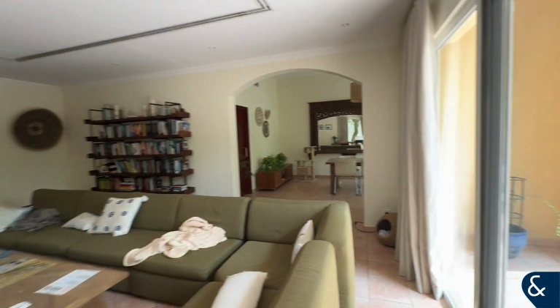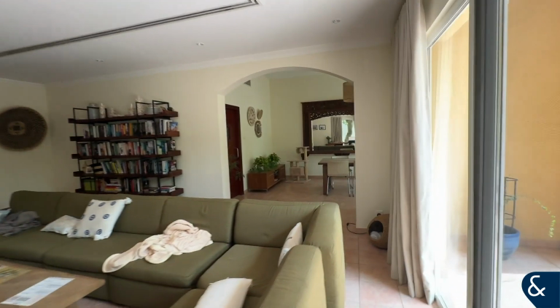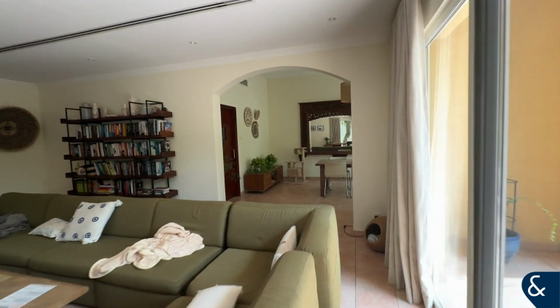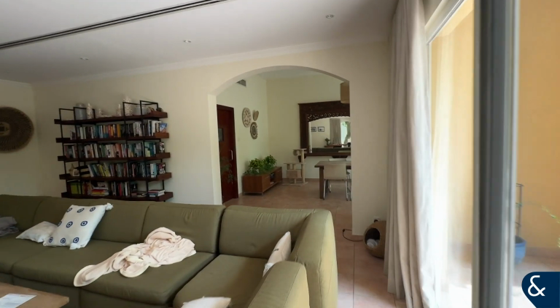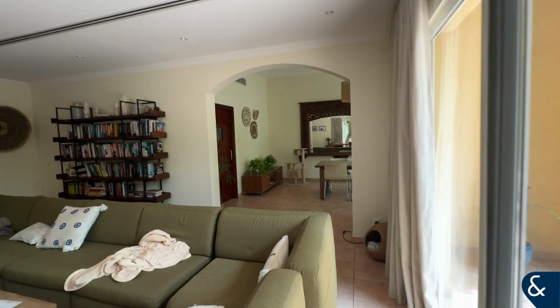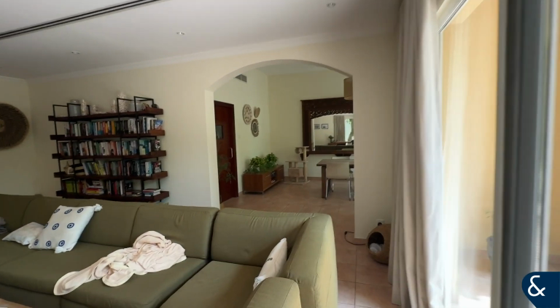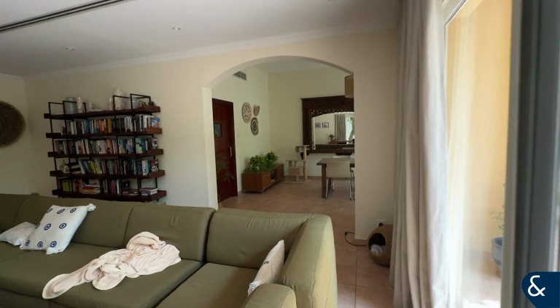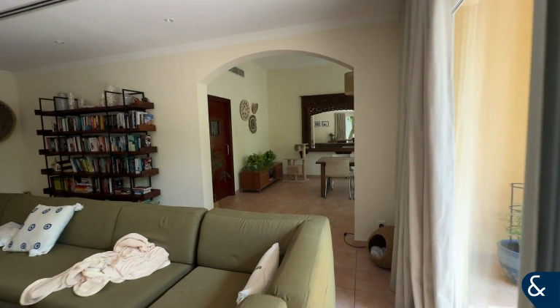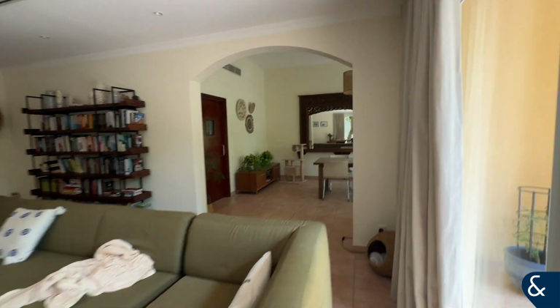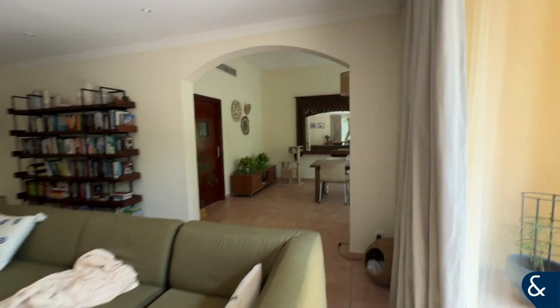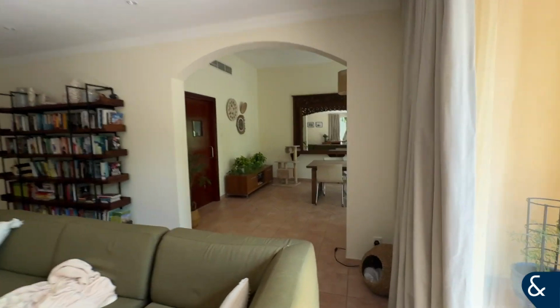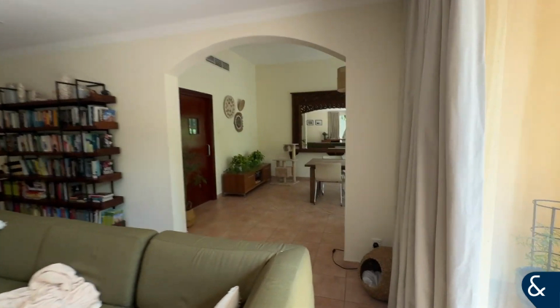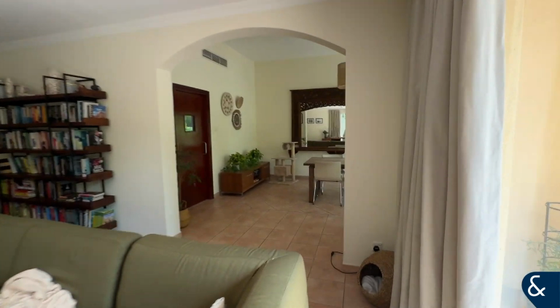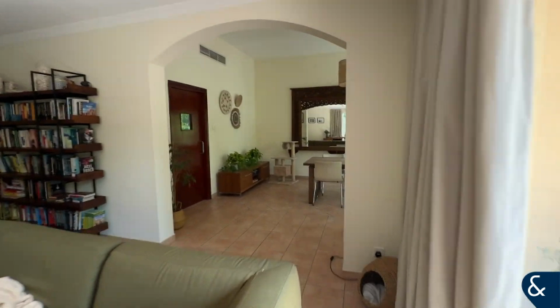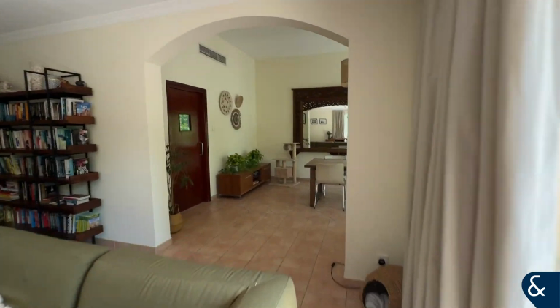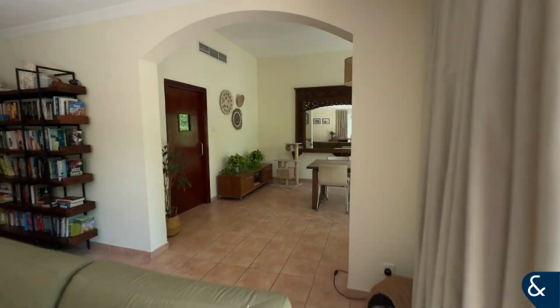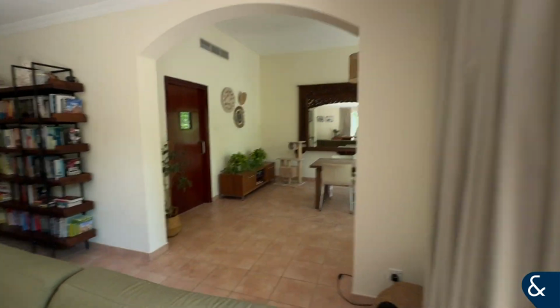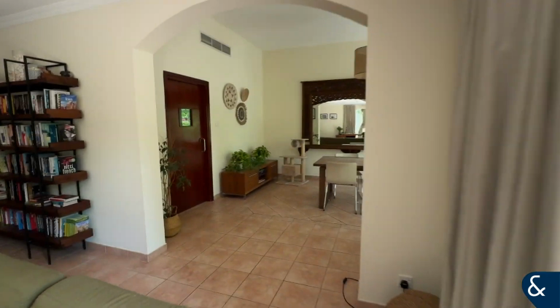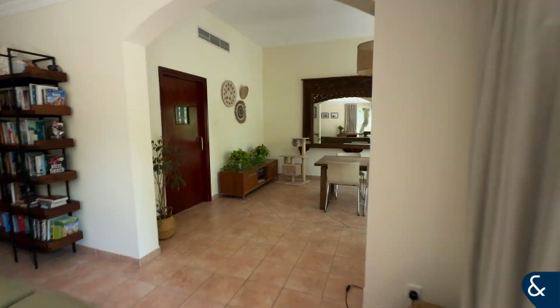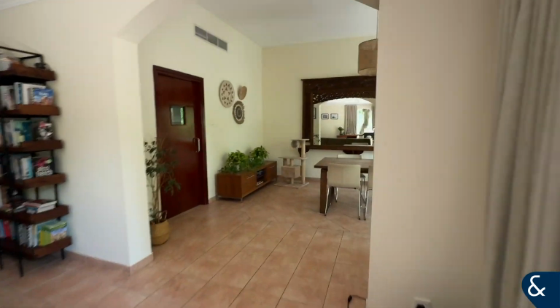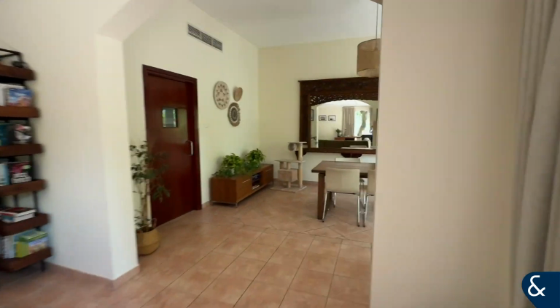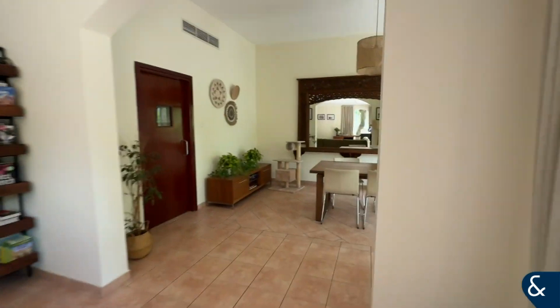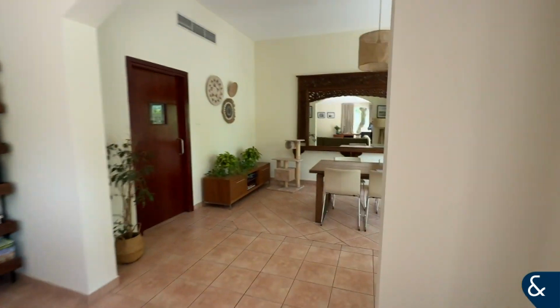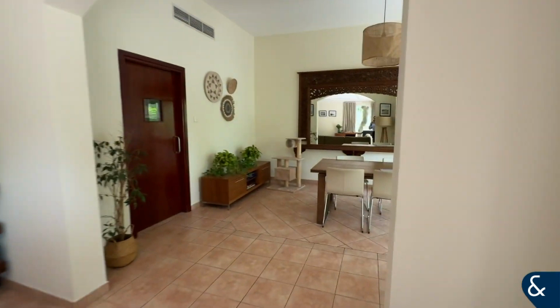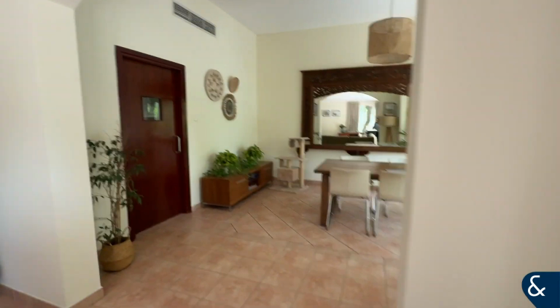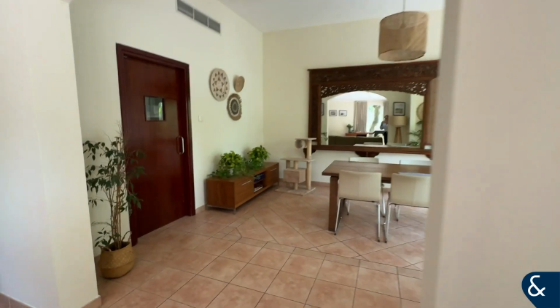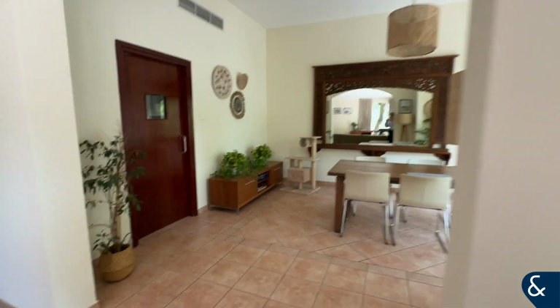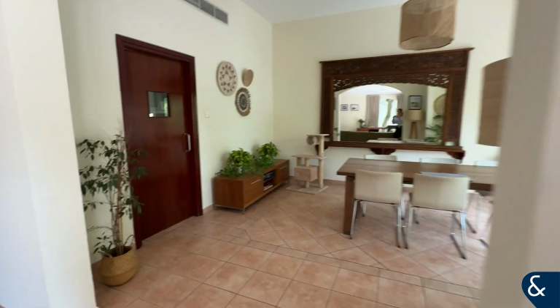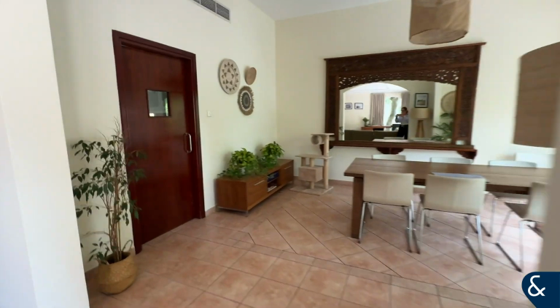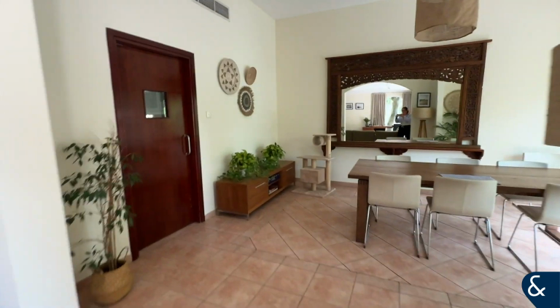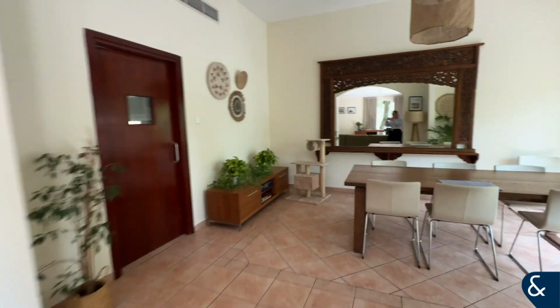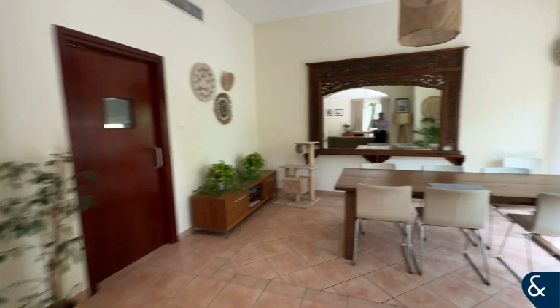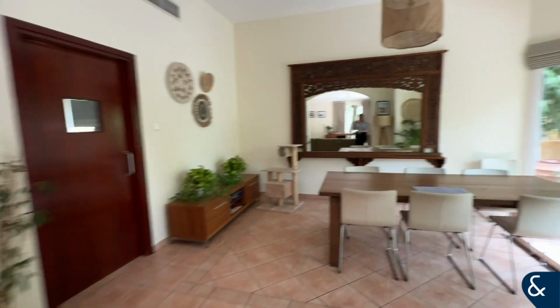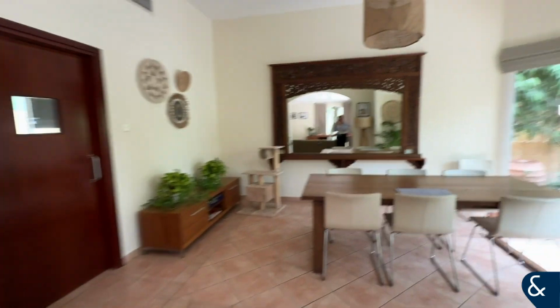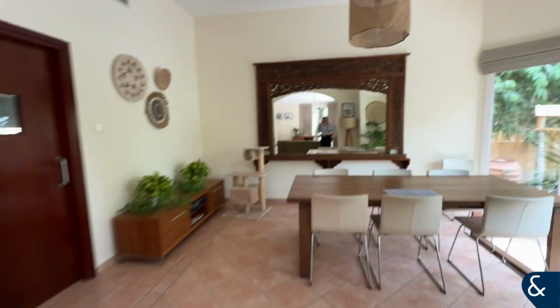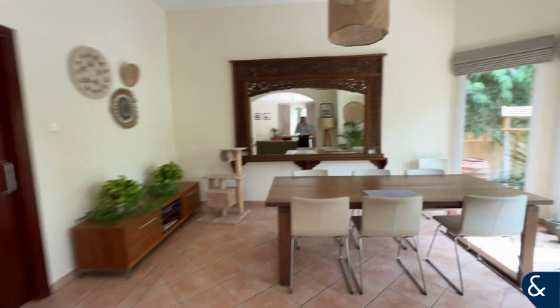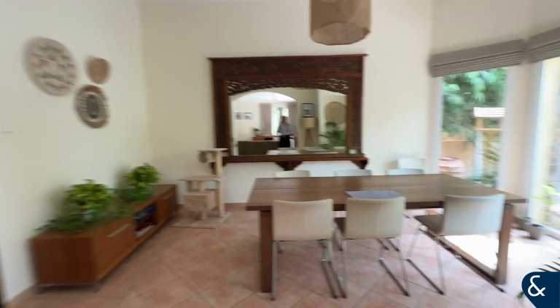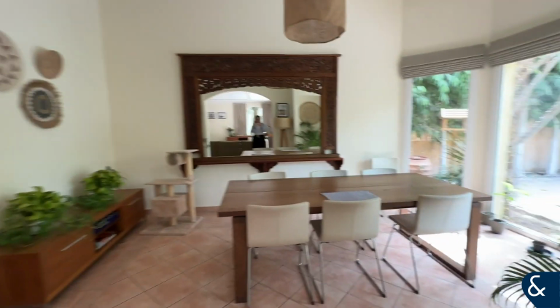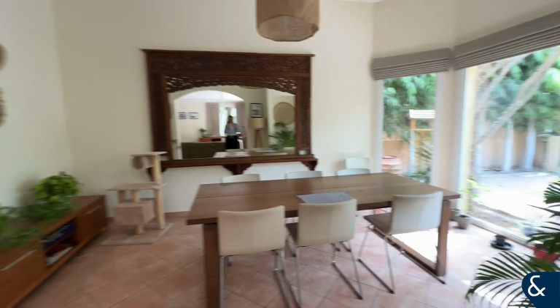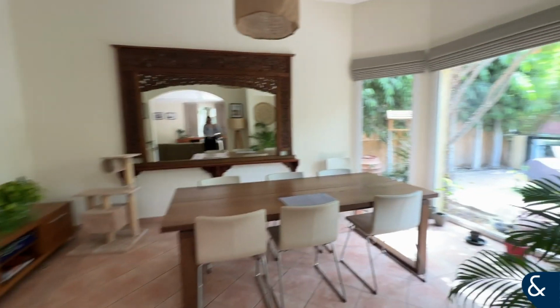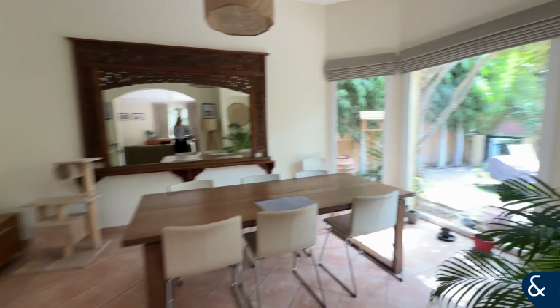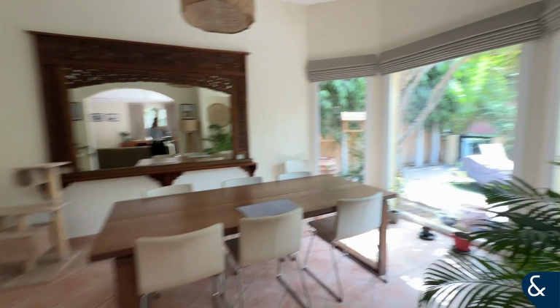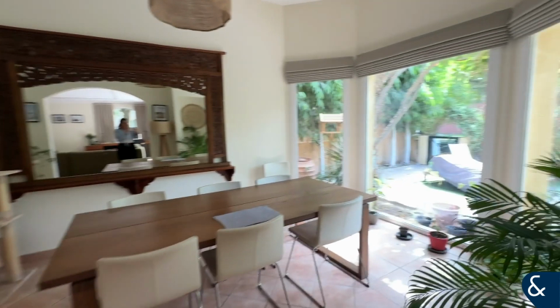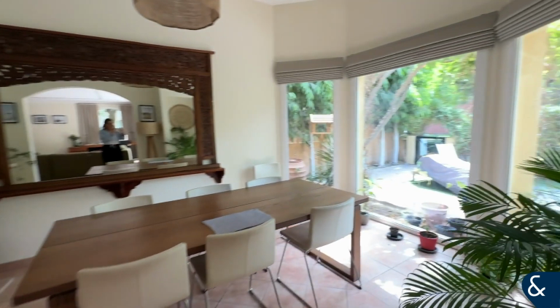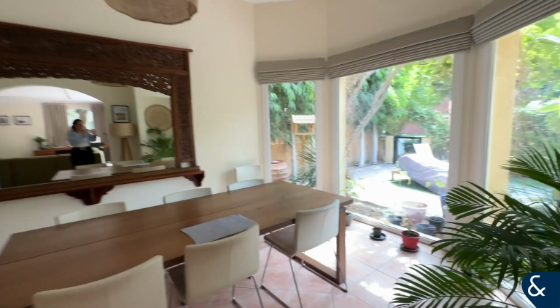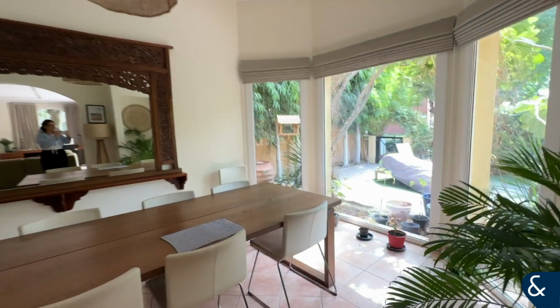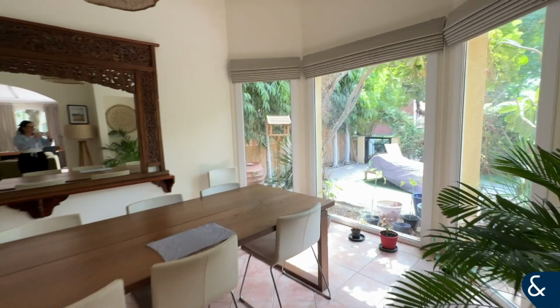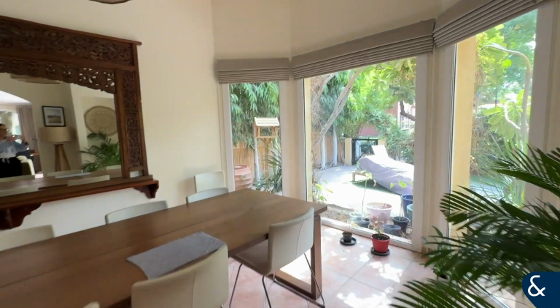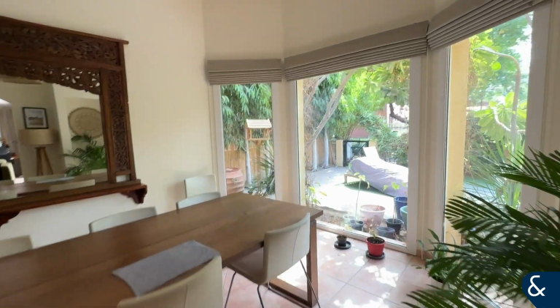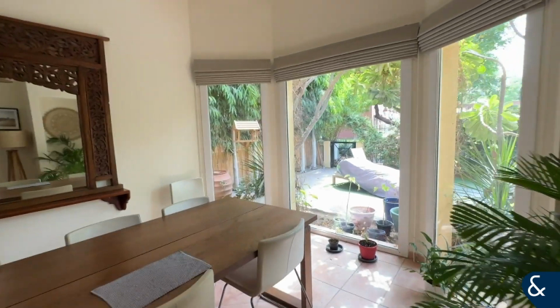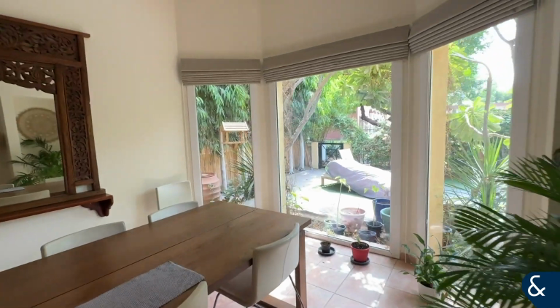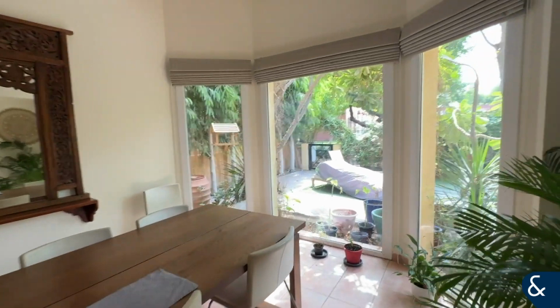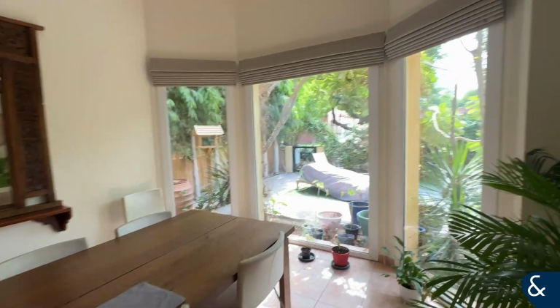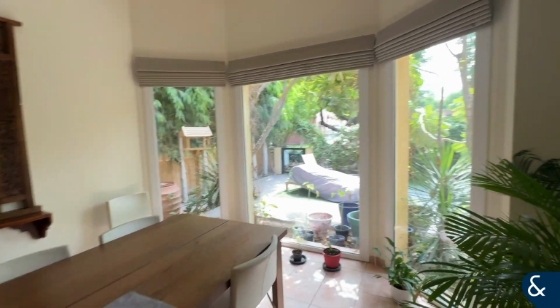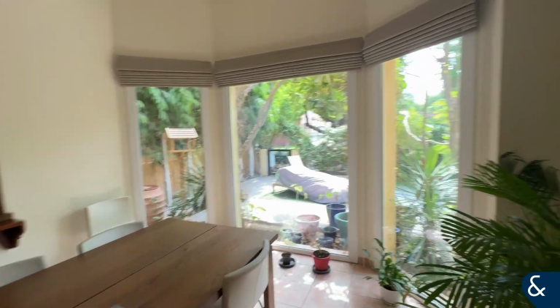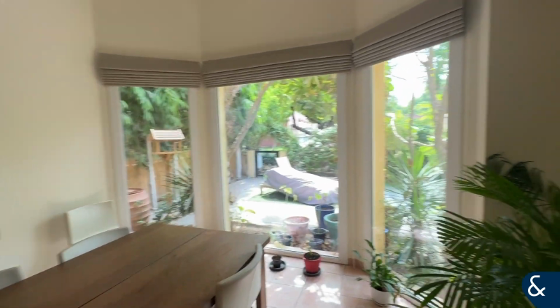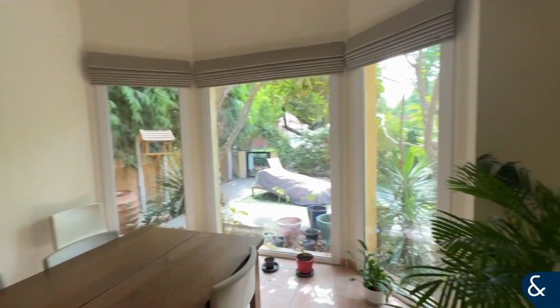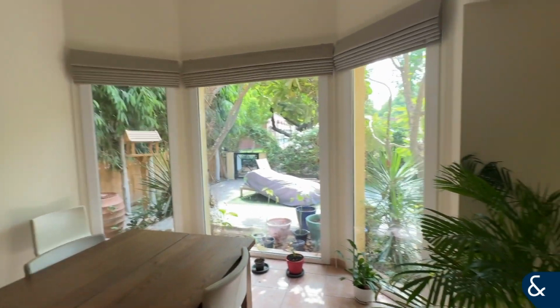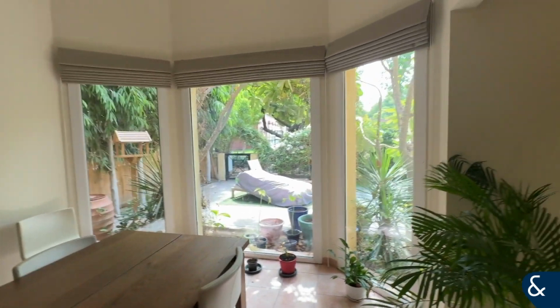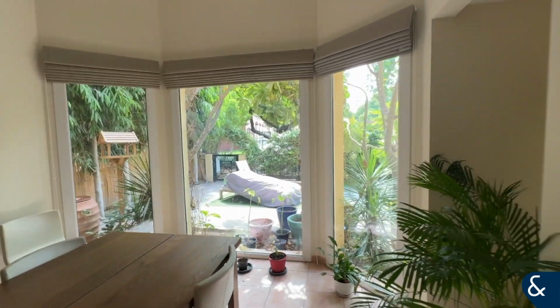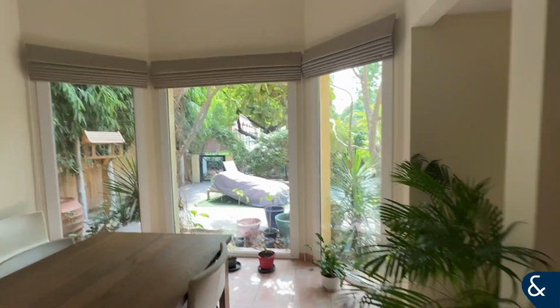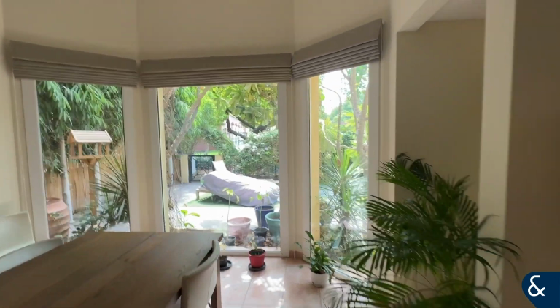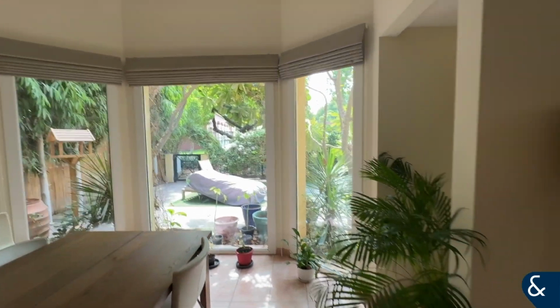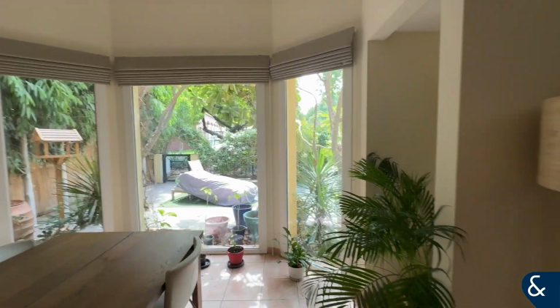You've also then got a large dining area, which is here, overlooking the outside.